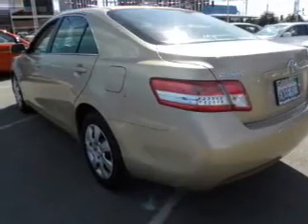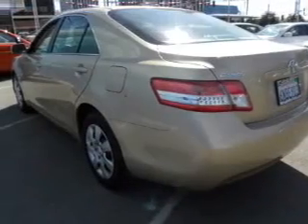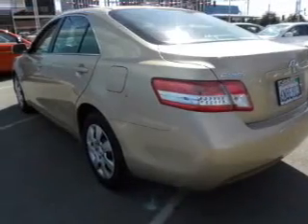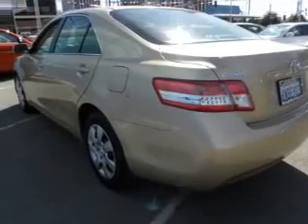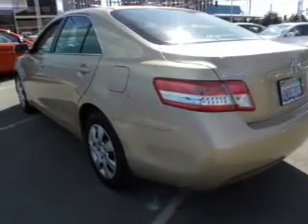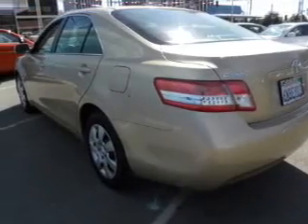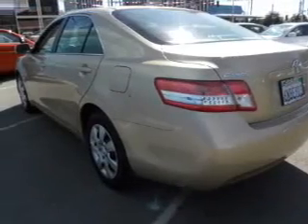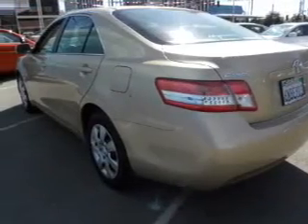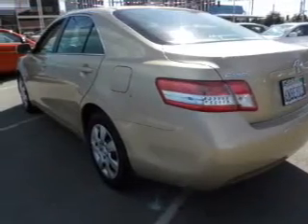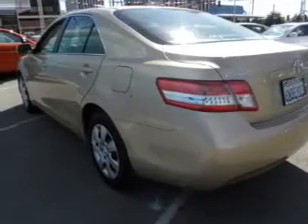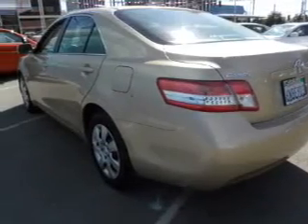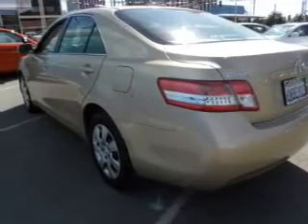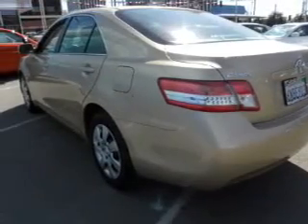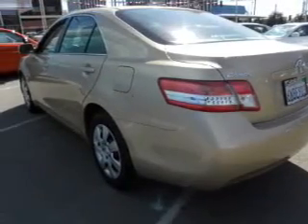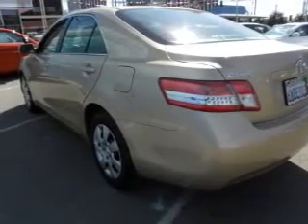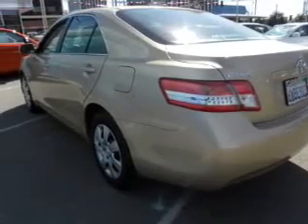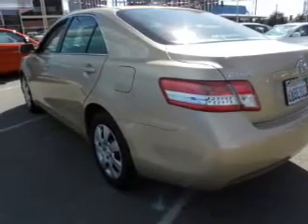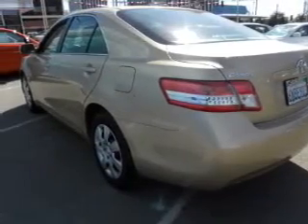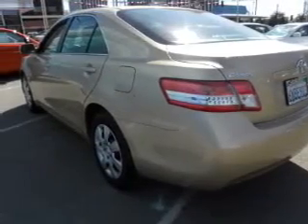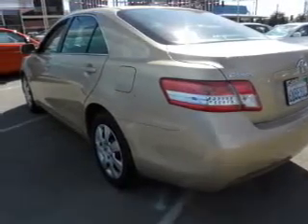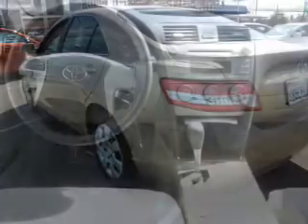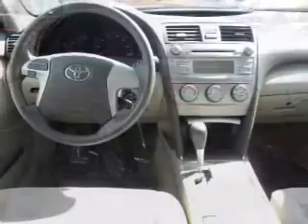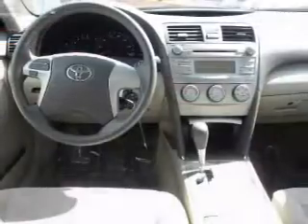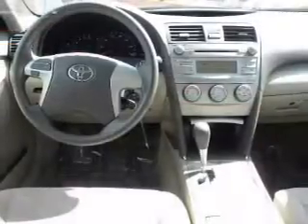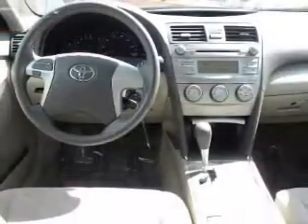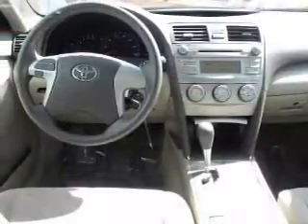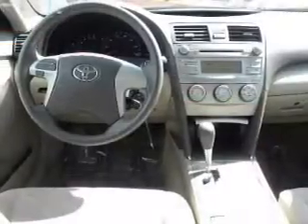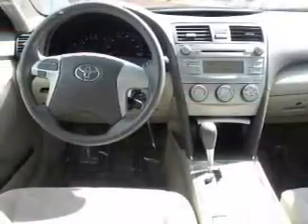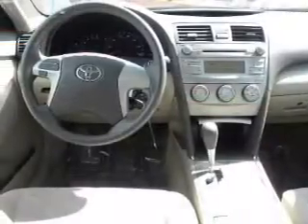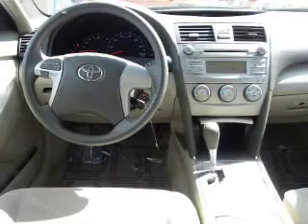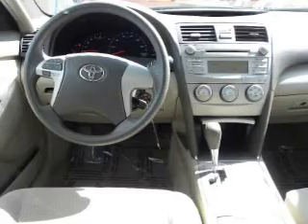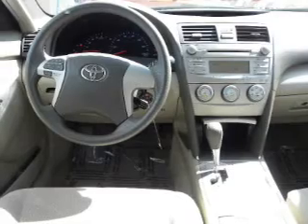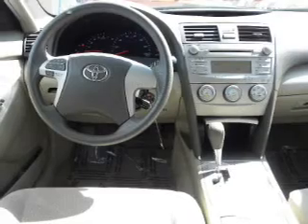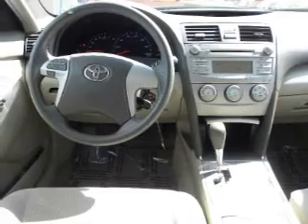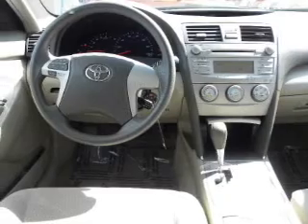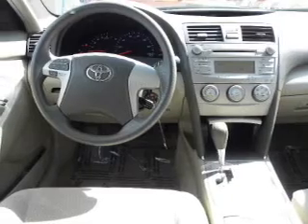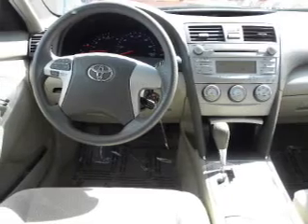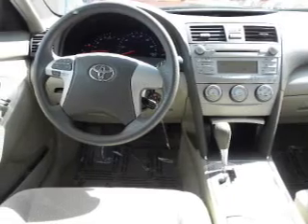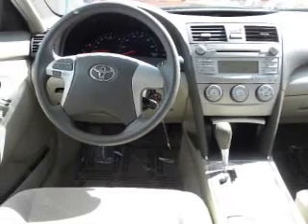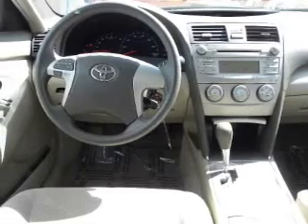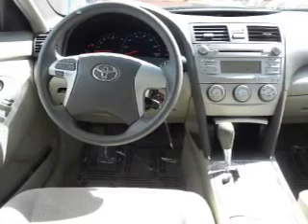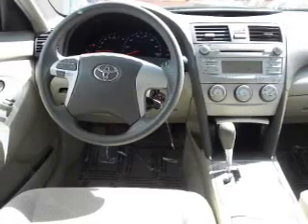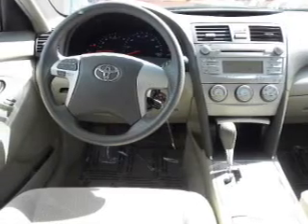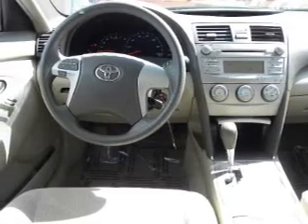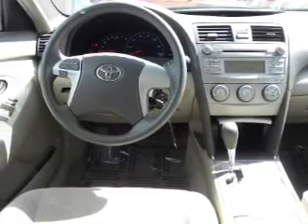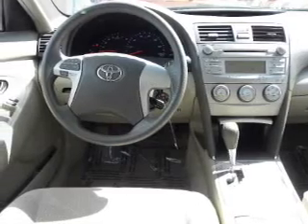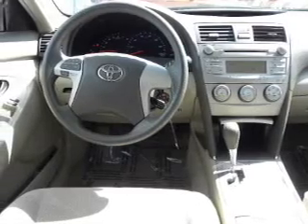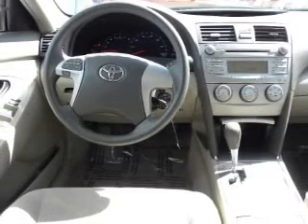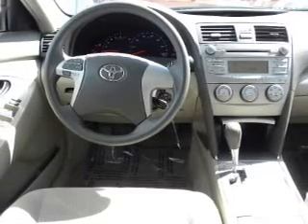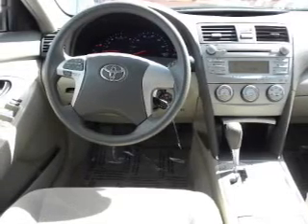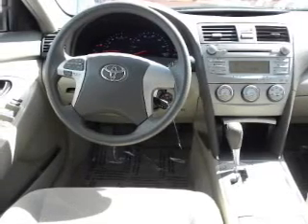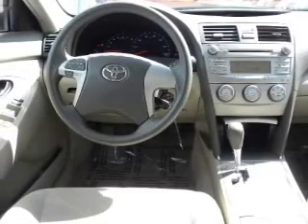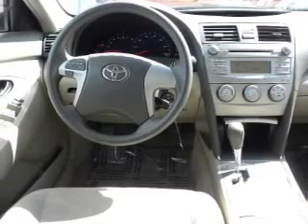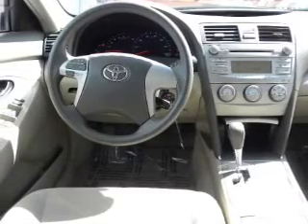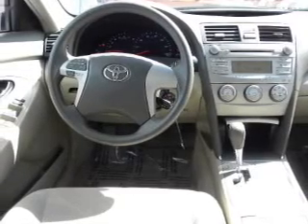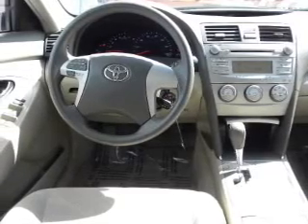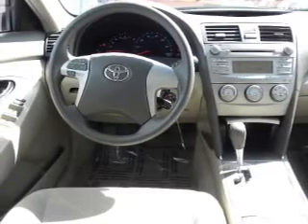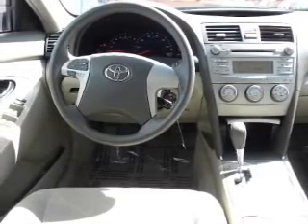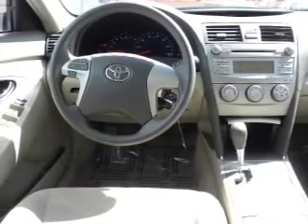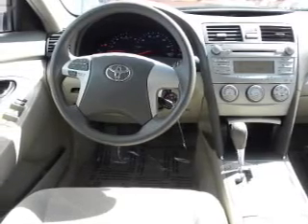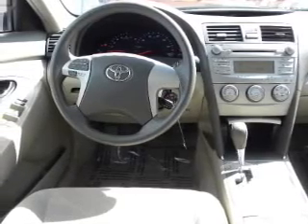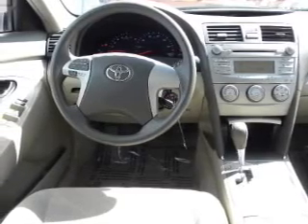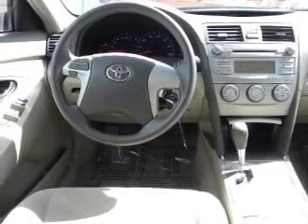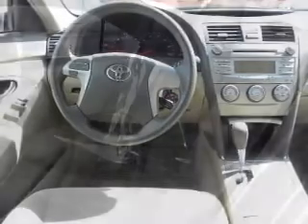Side airbag. Stability control. Our website offers more information on all of our vehicles. Call us today to start test driving.